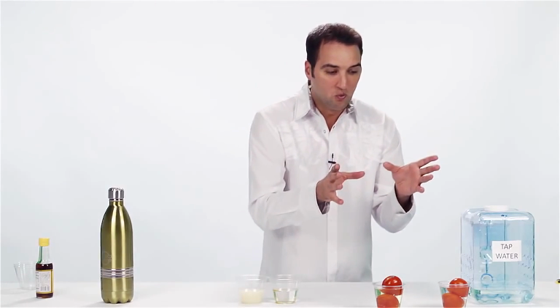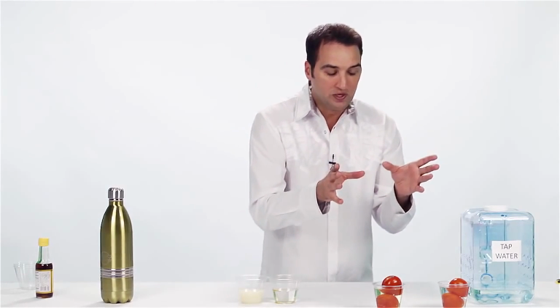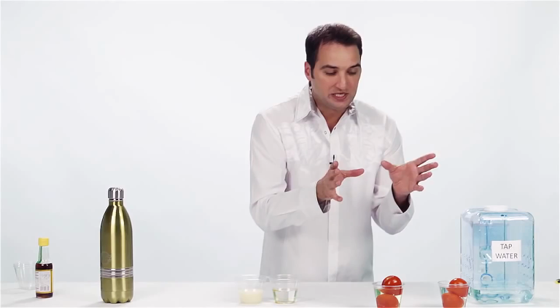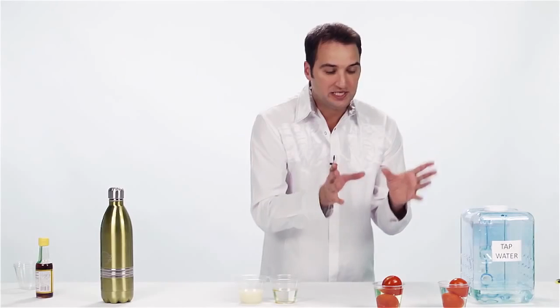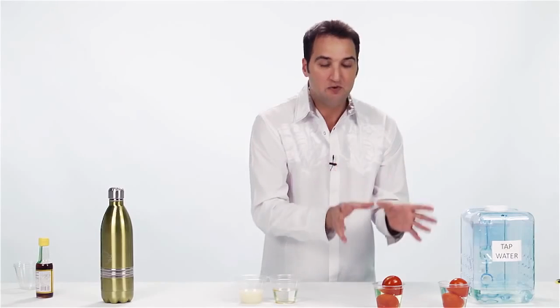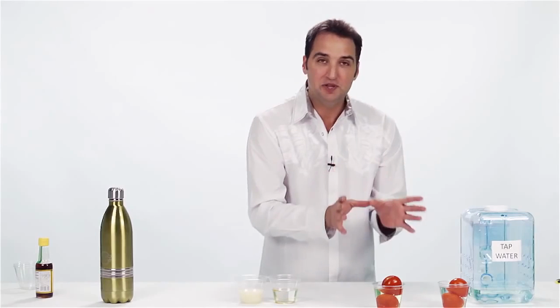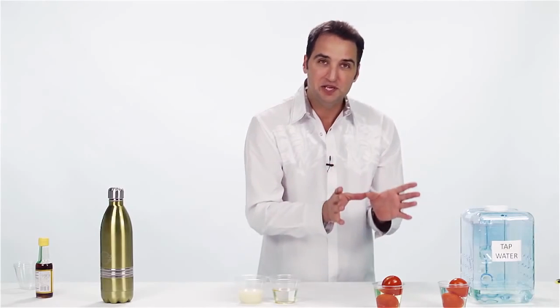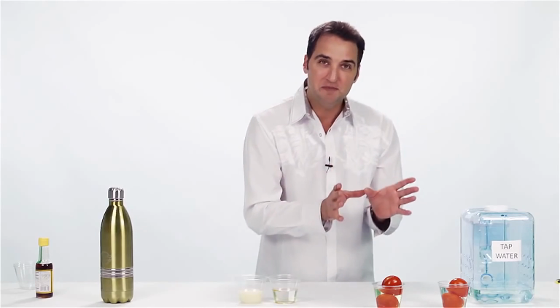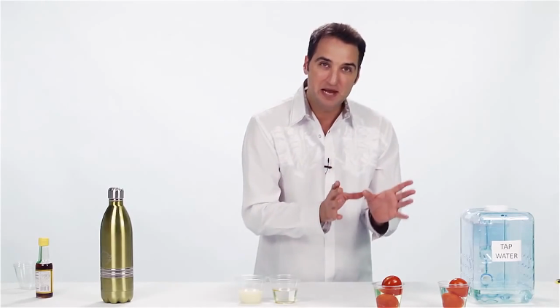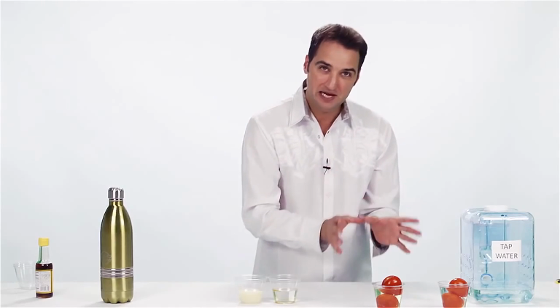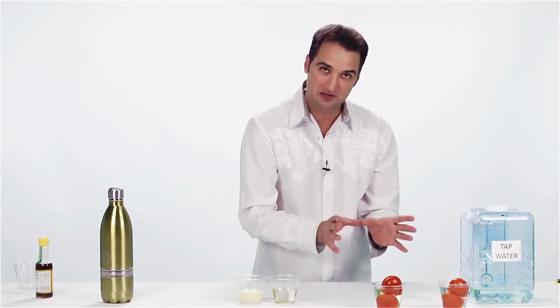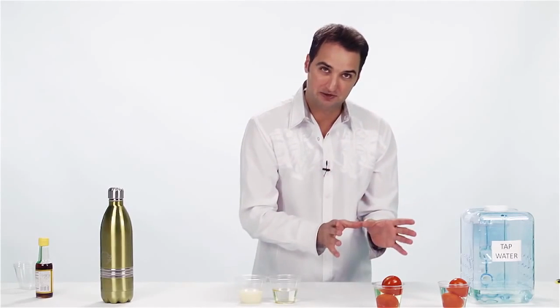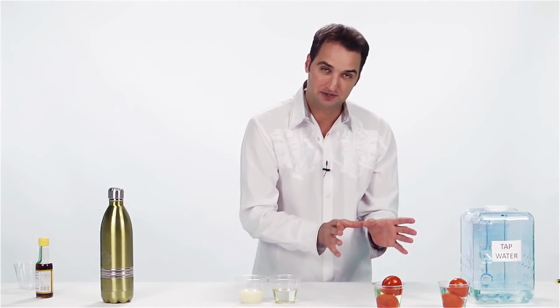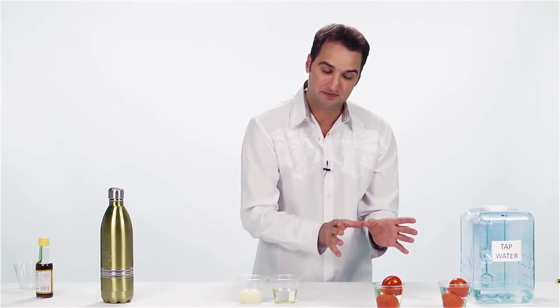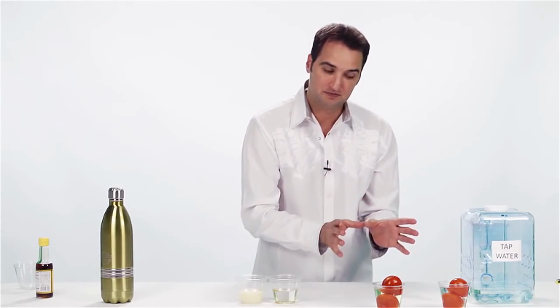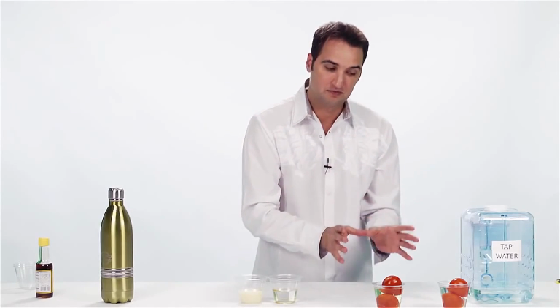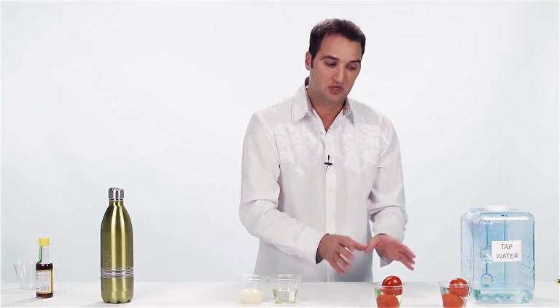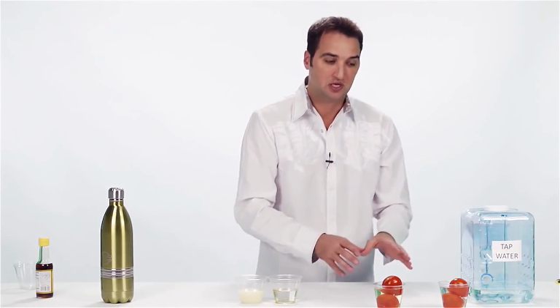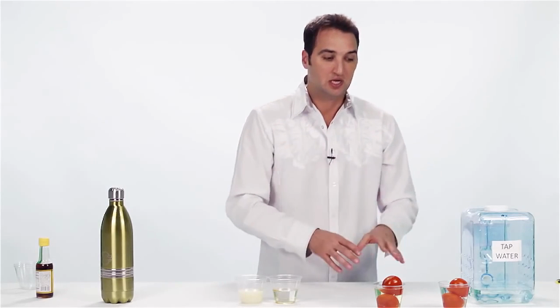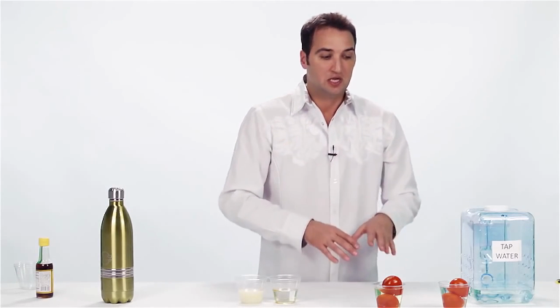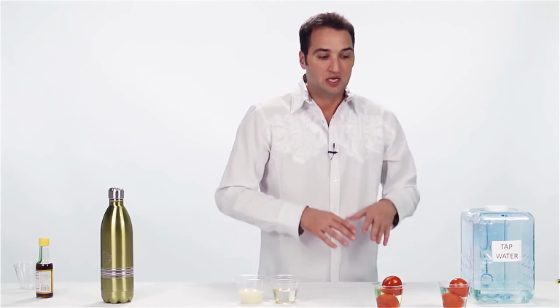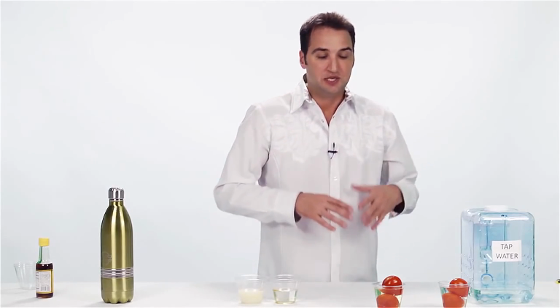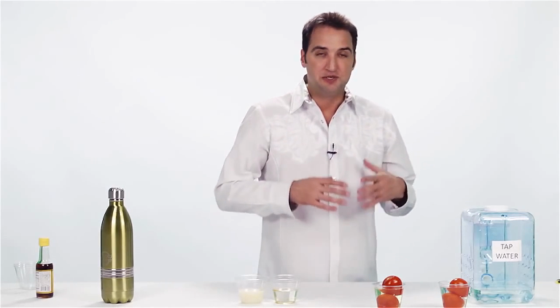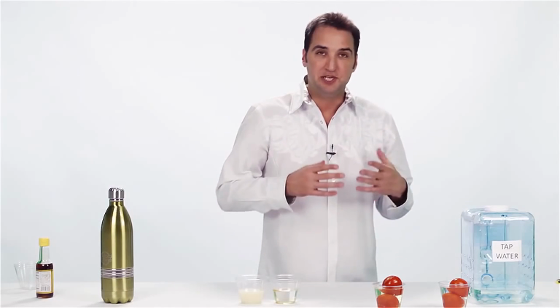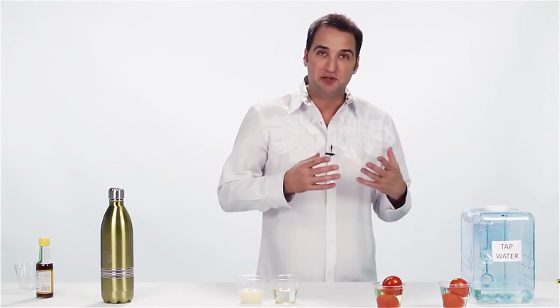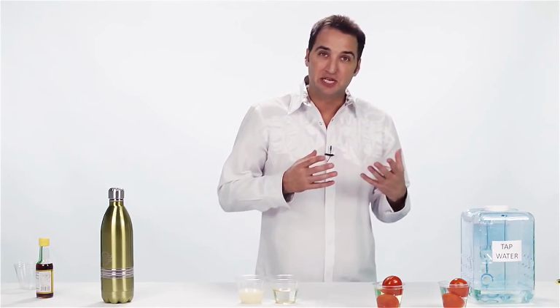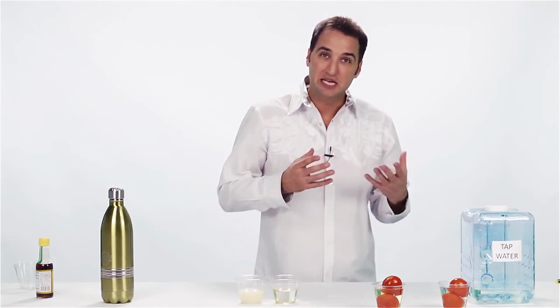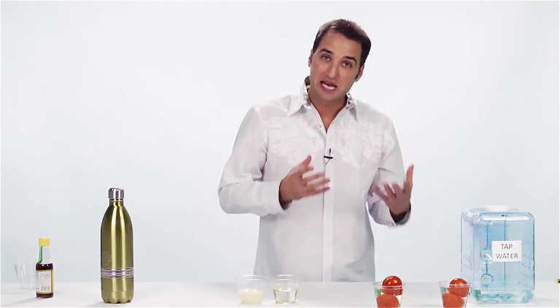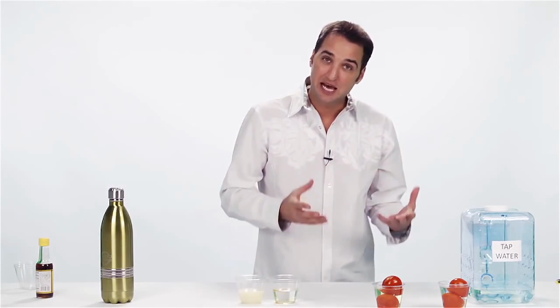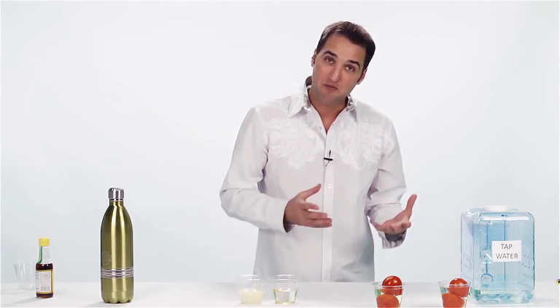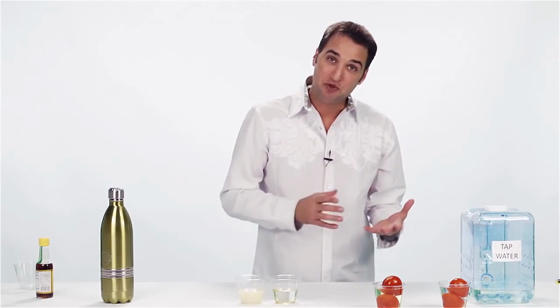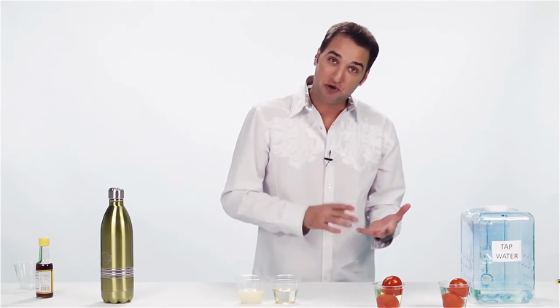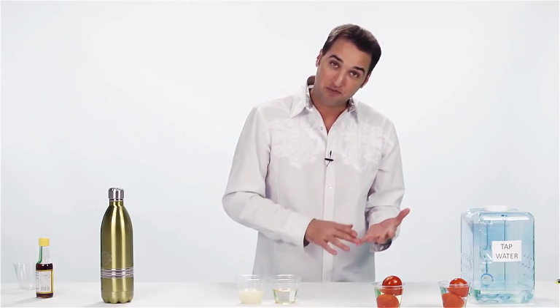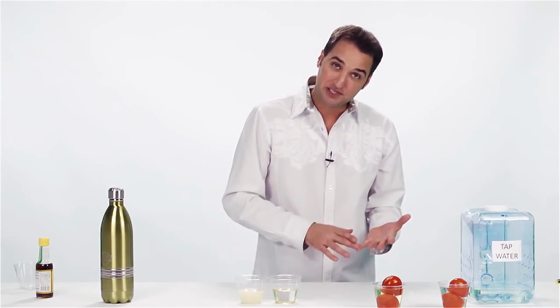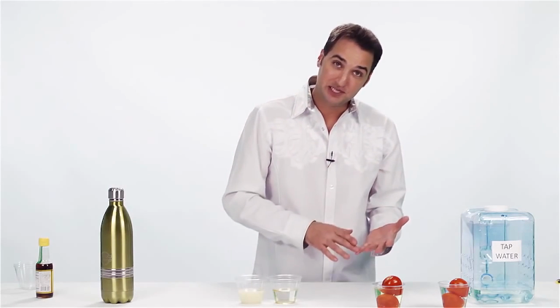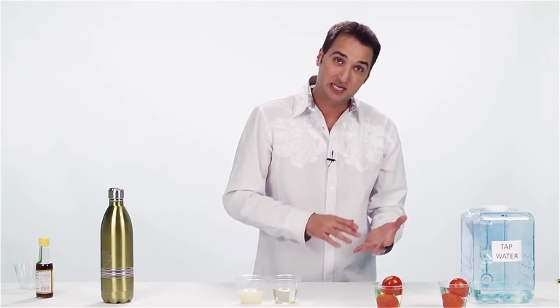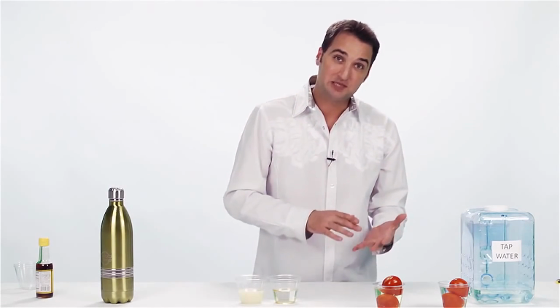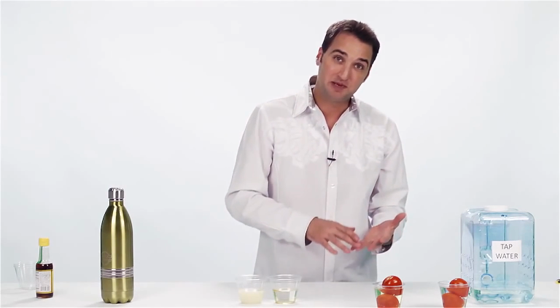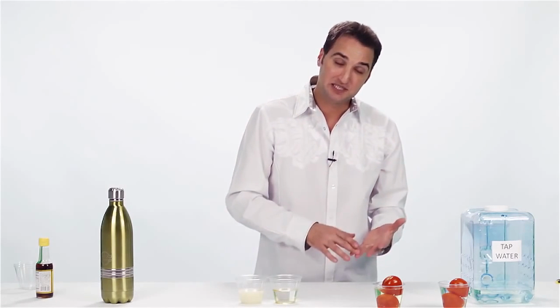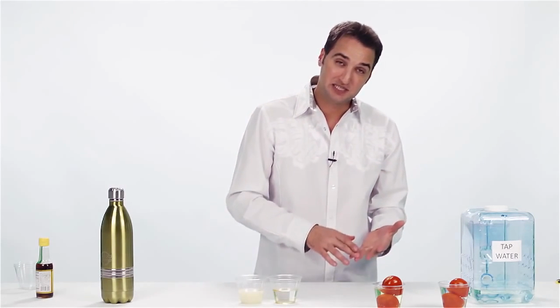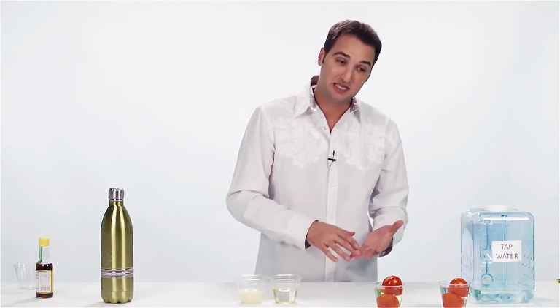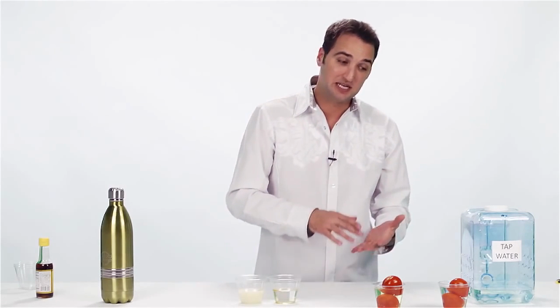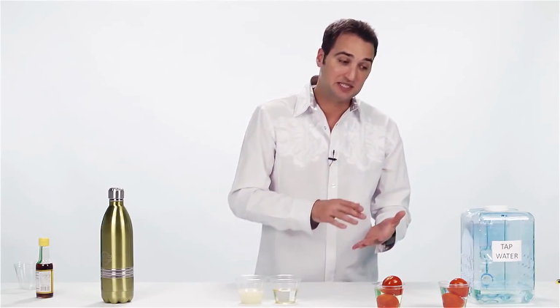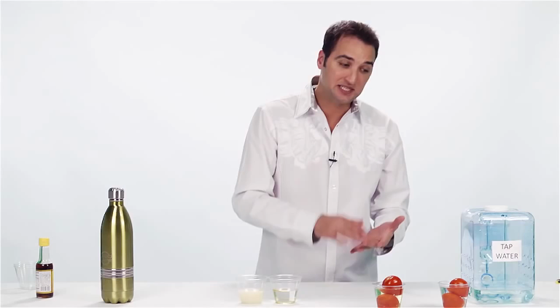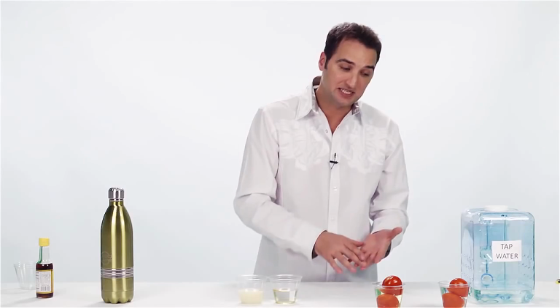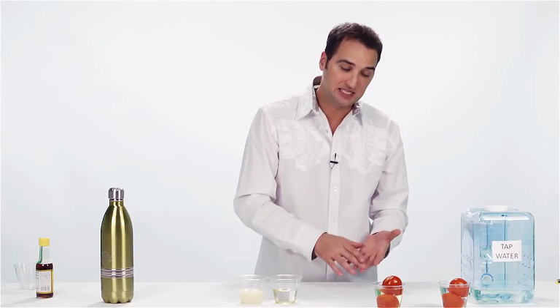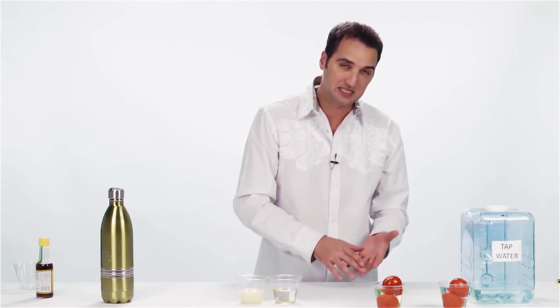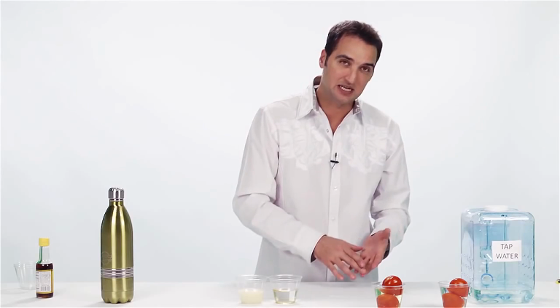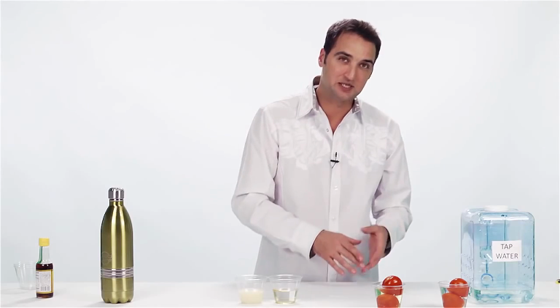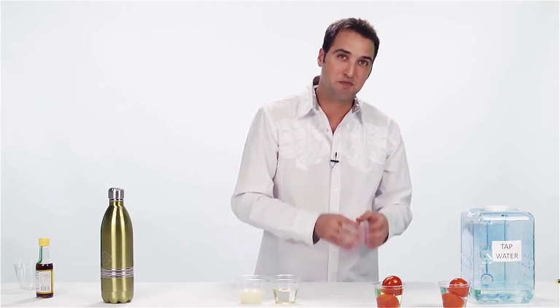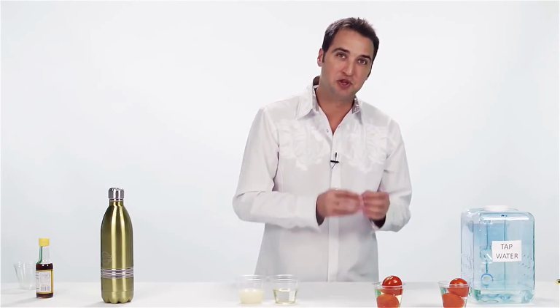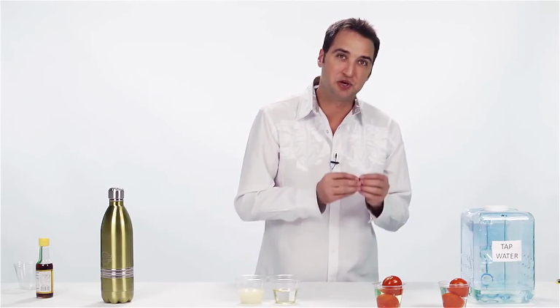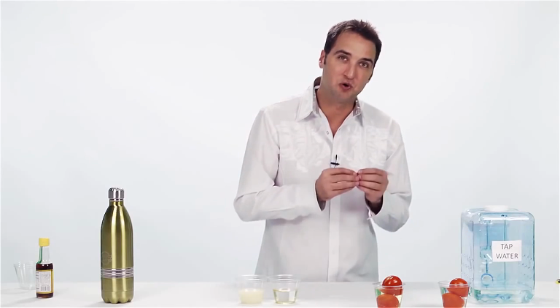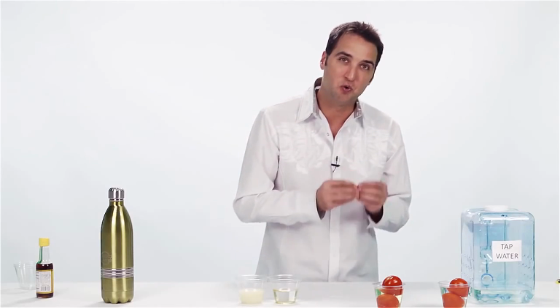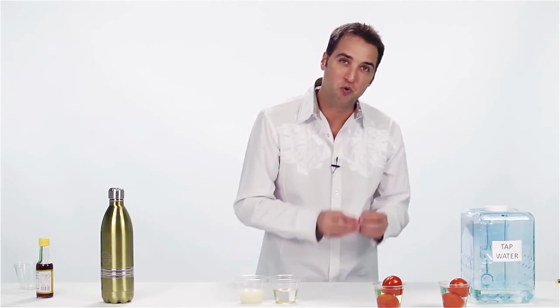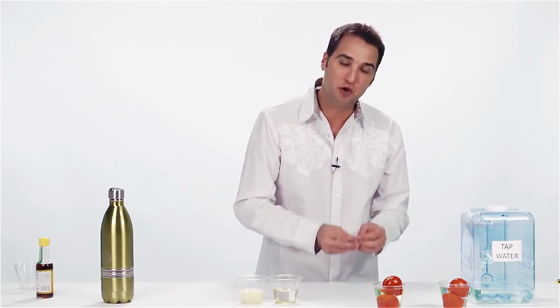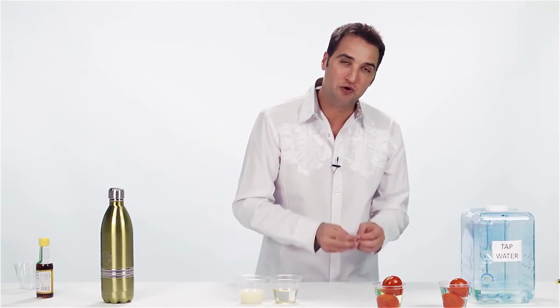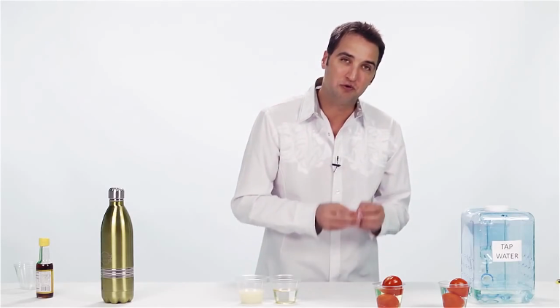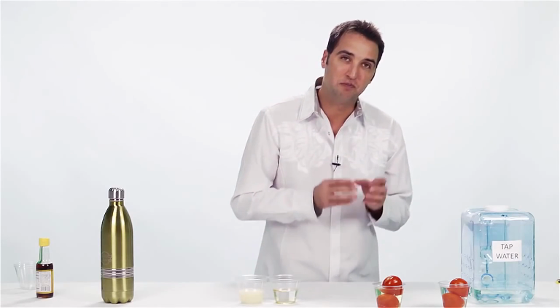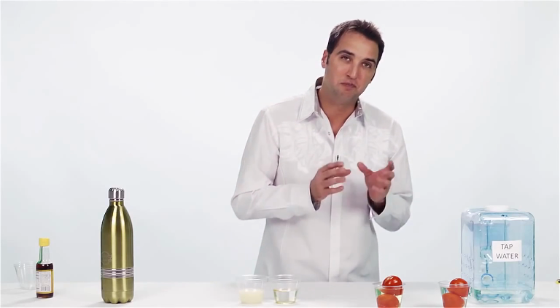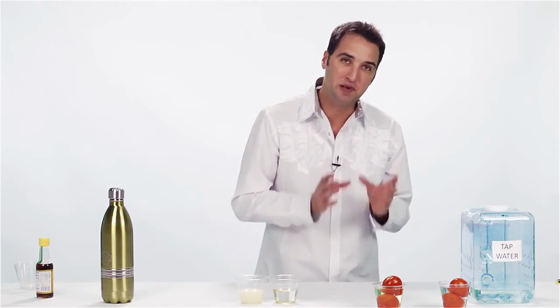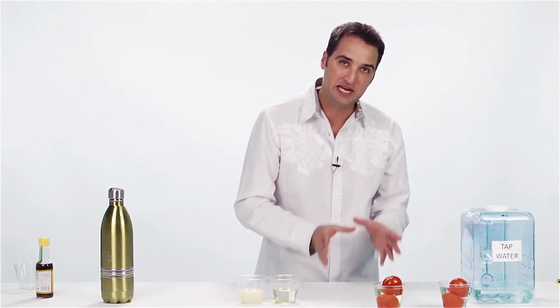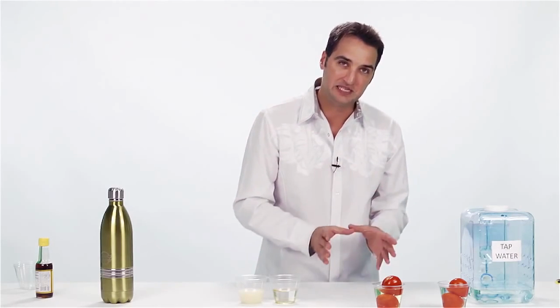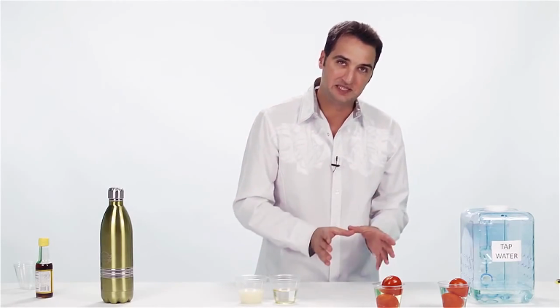Now, why did I mix this demonstration with the tomato demonstration? Let me go back to the tomatoes and show you why. When you deal with tomatoes, you're dealing again with herbicides, pesticides, insecticides — but they're oil-based.